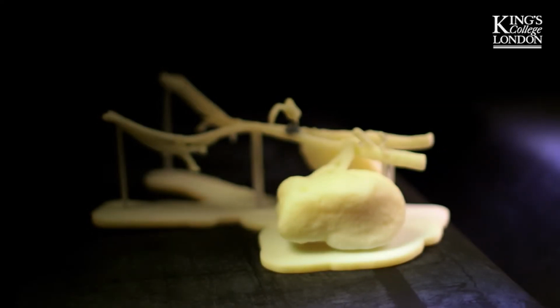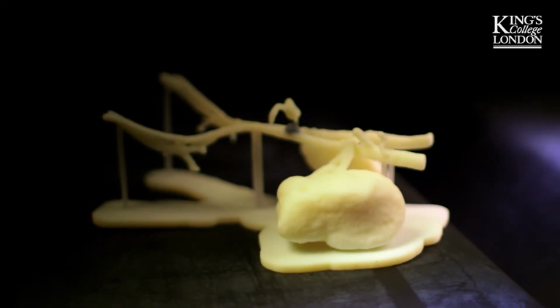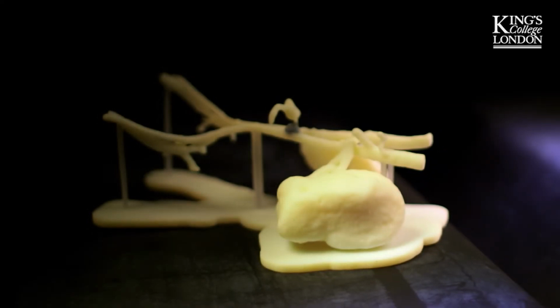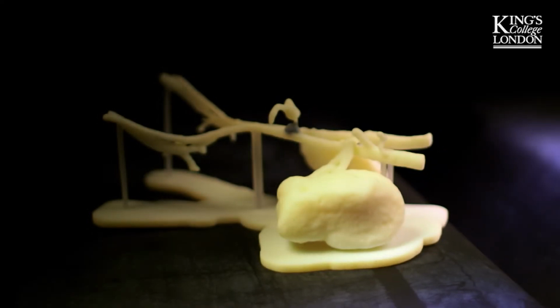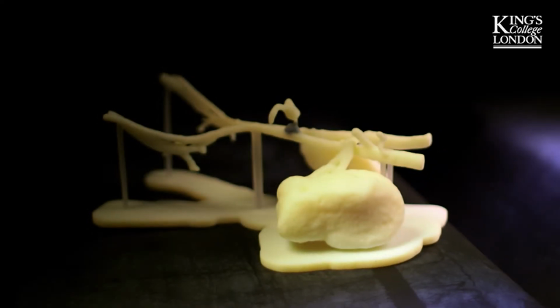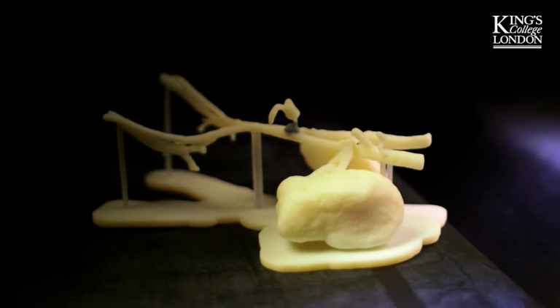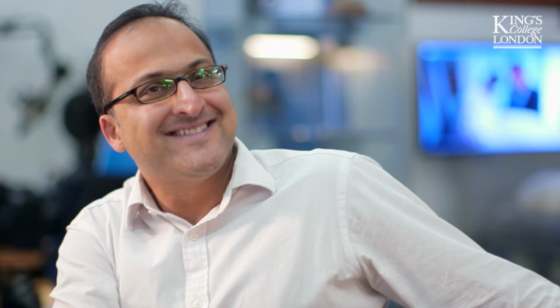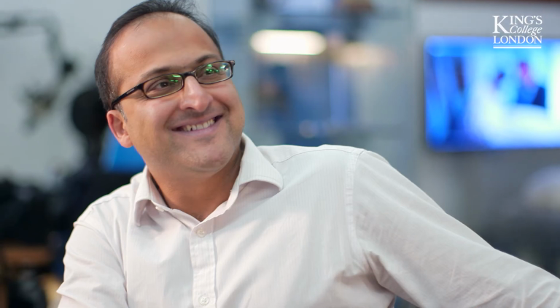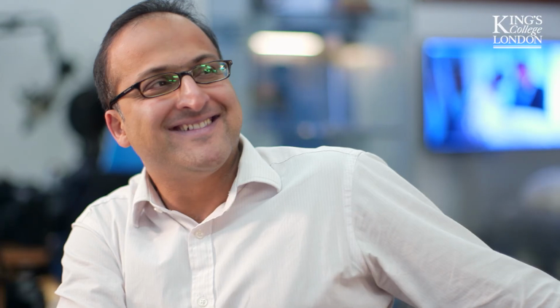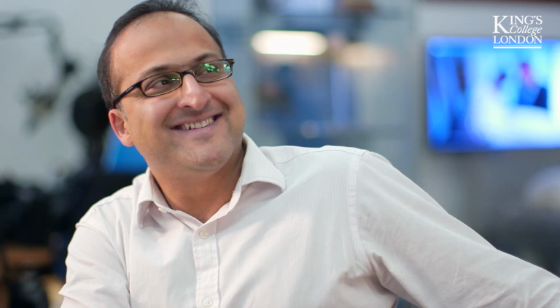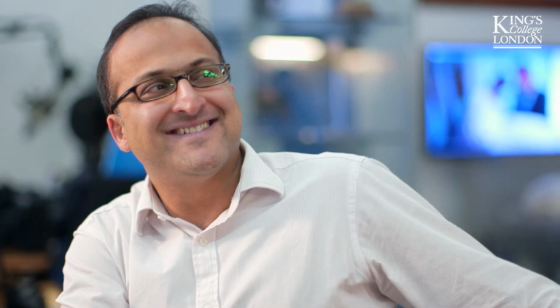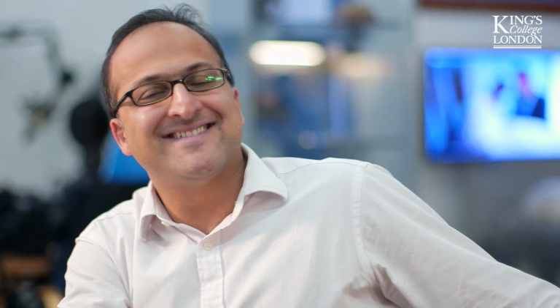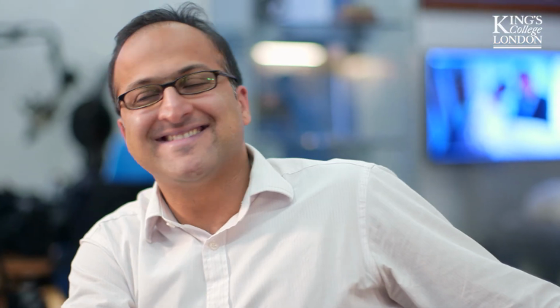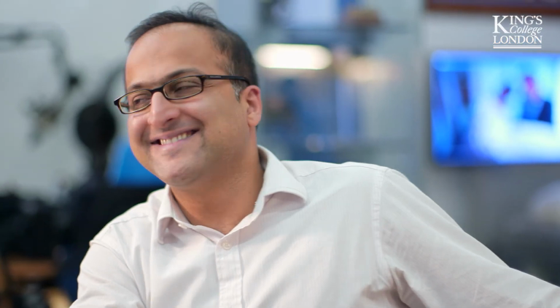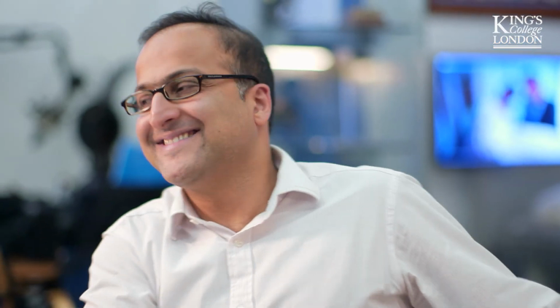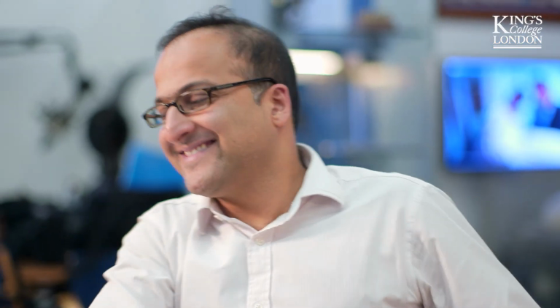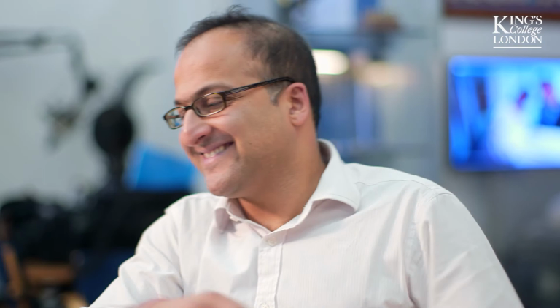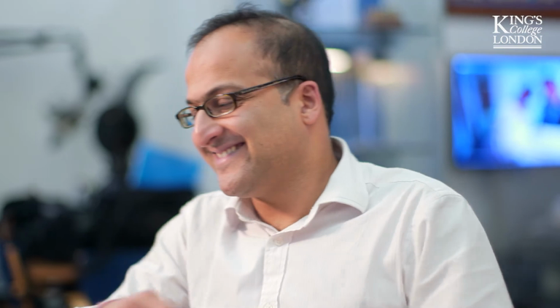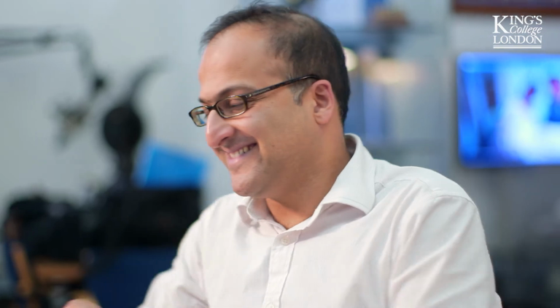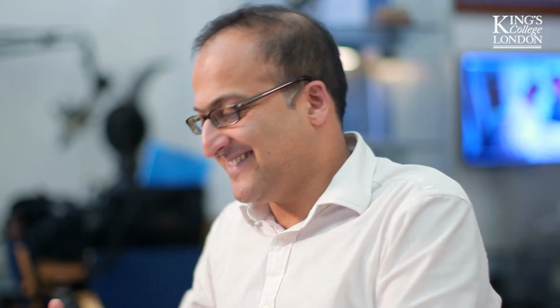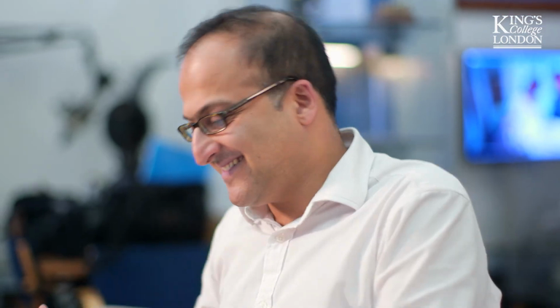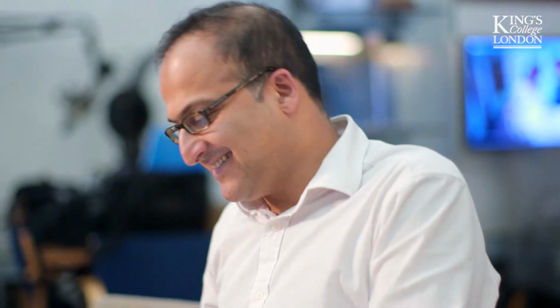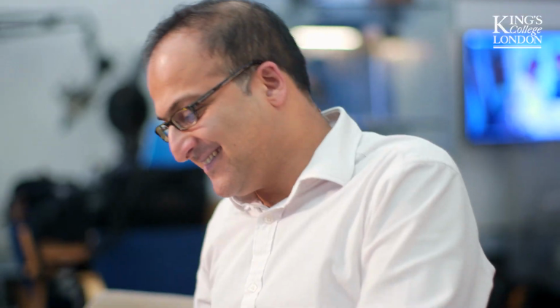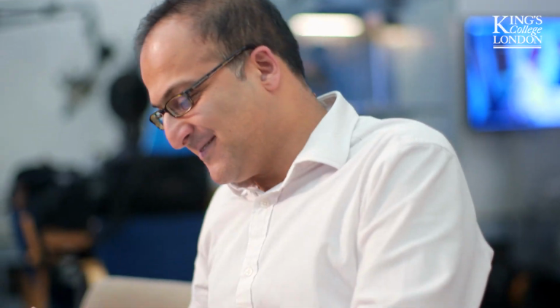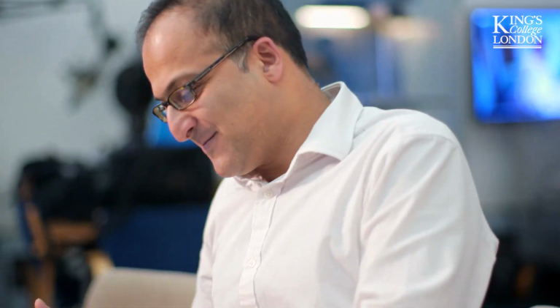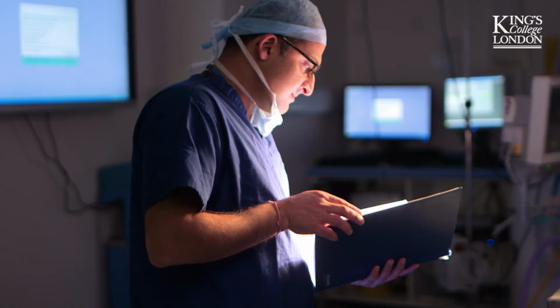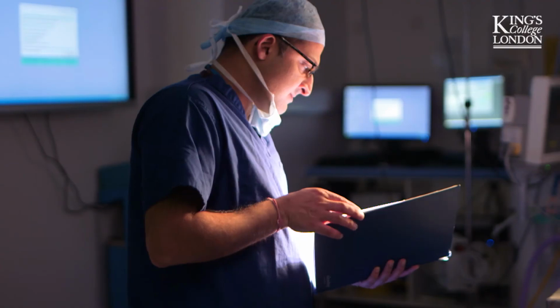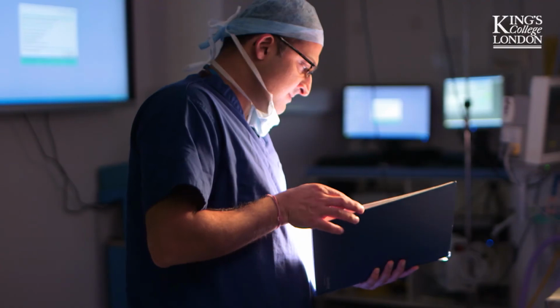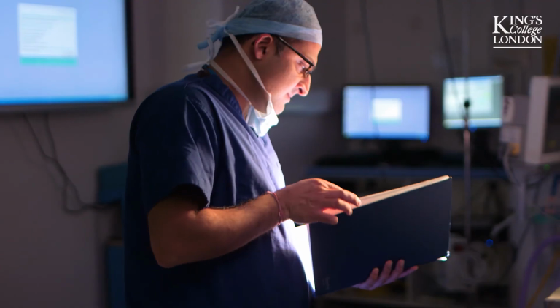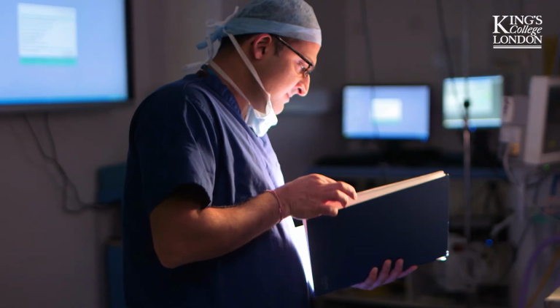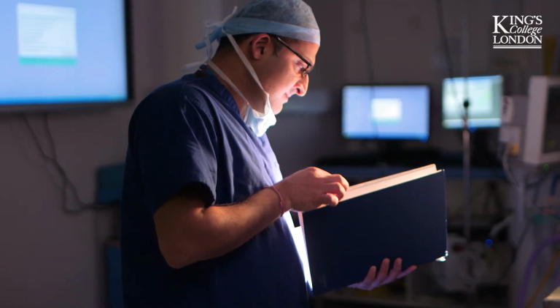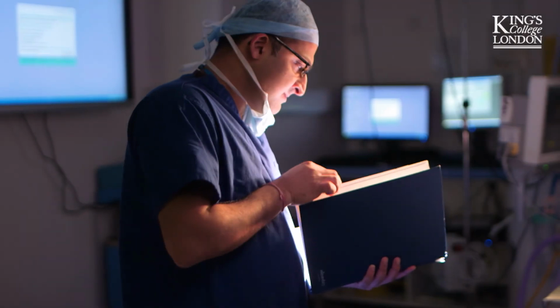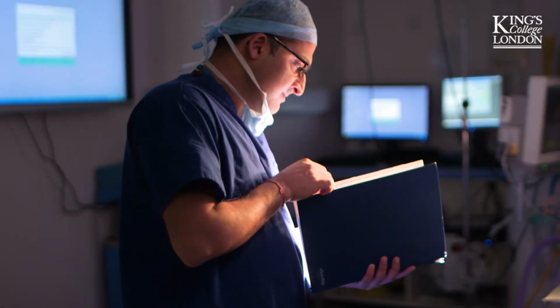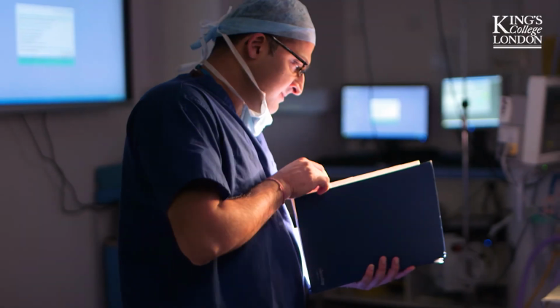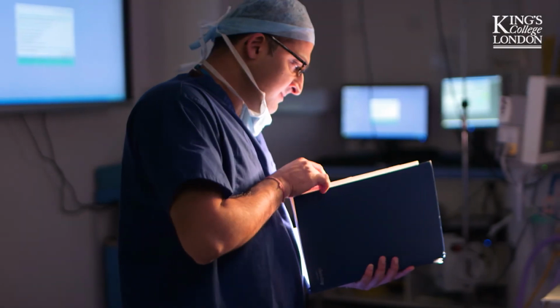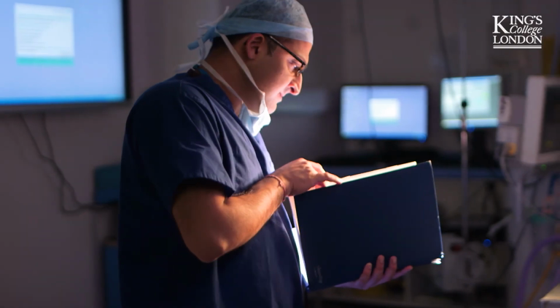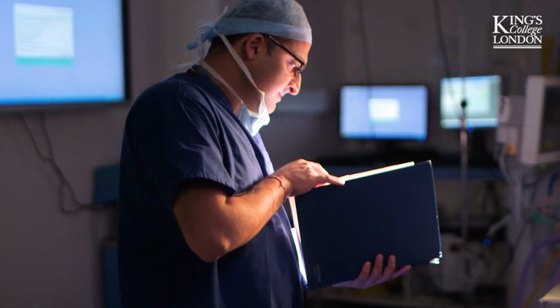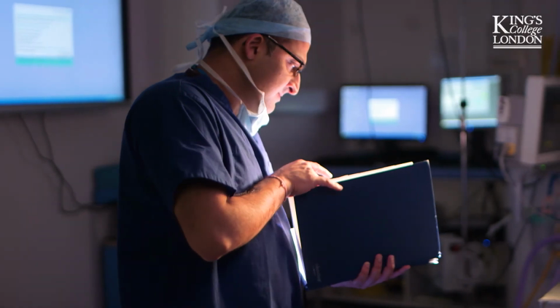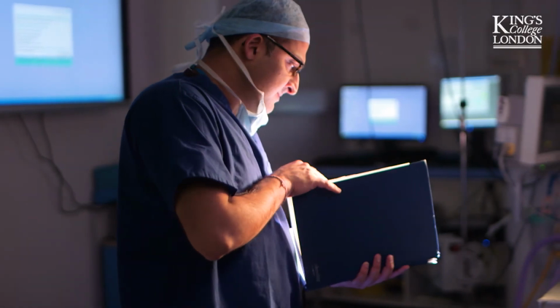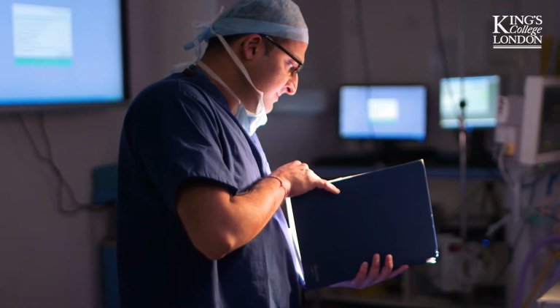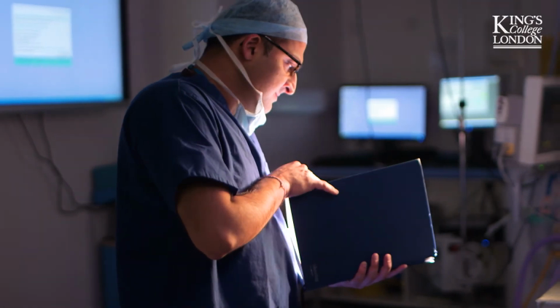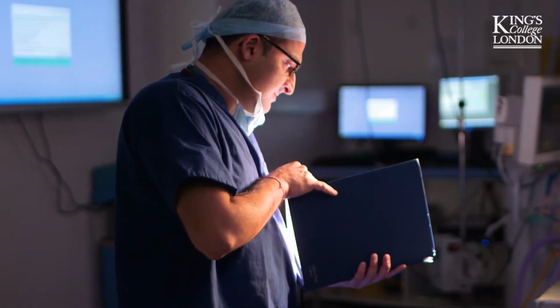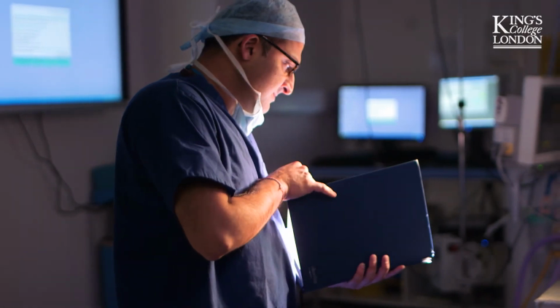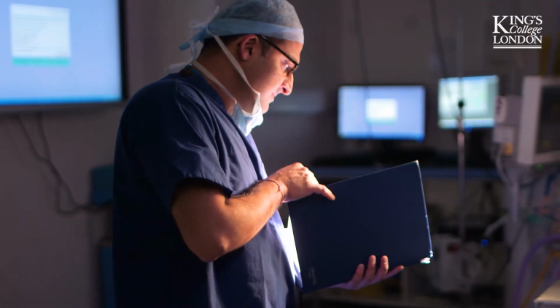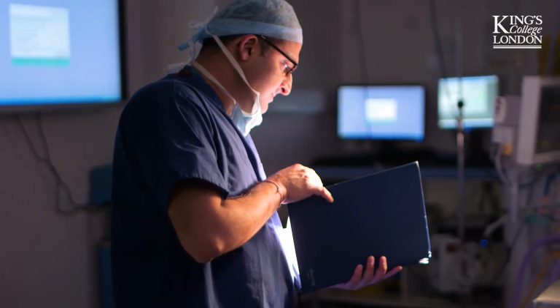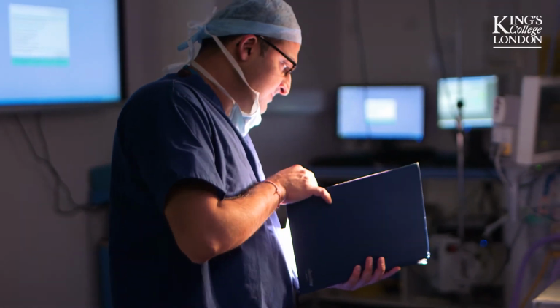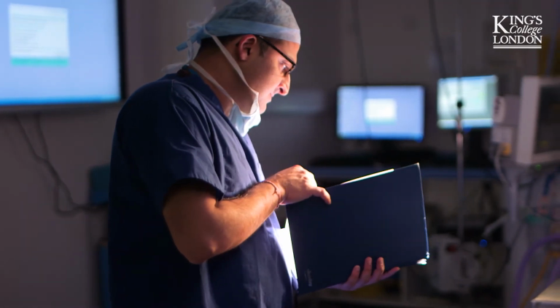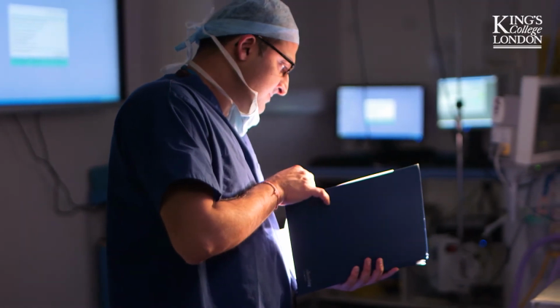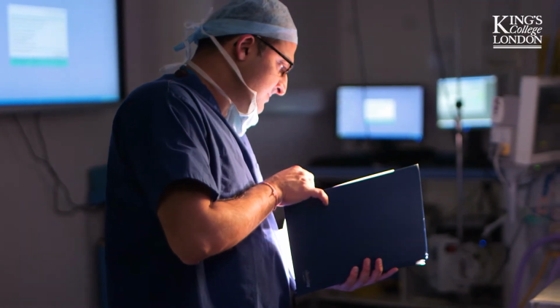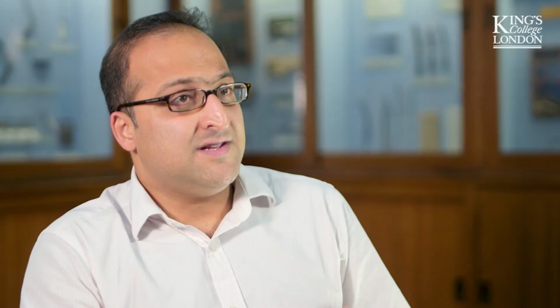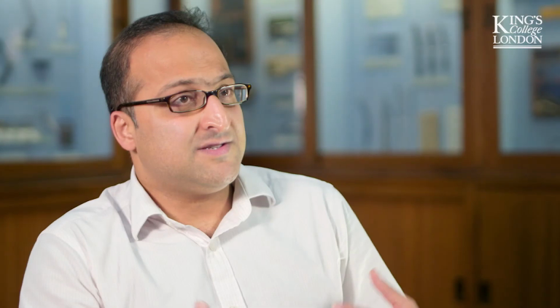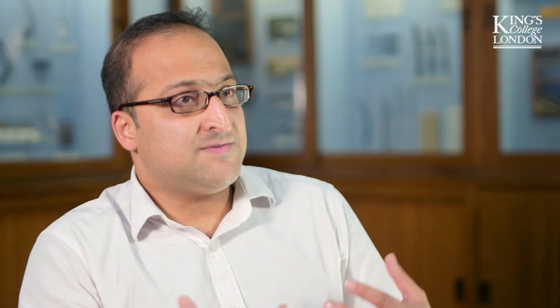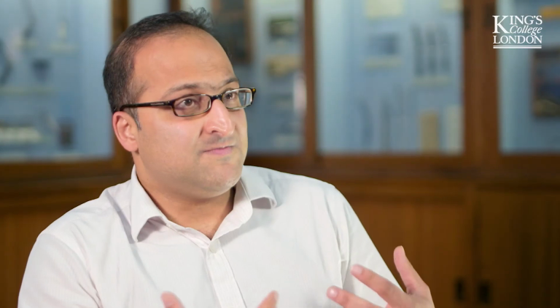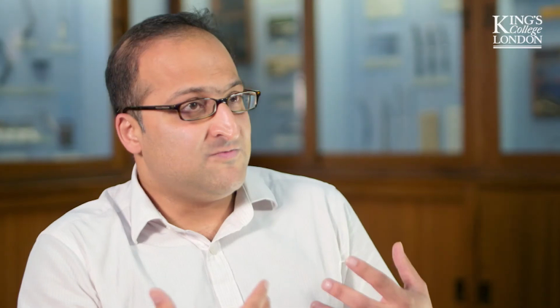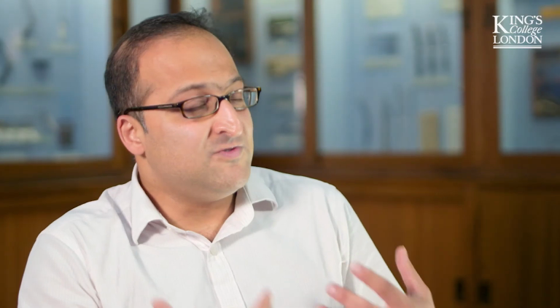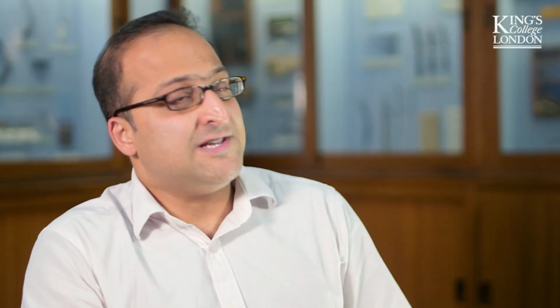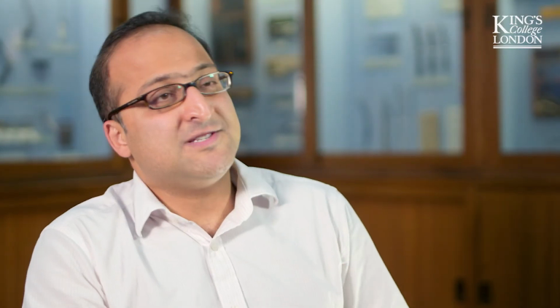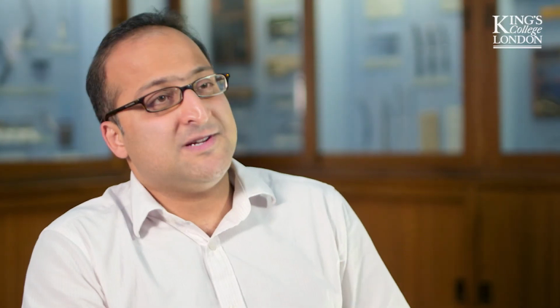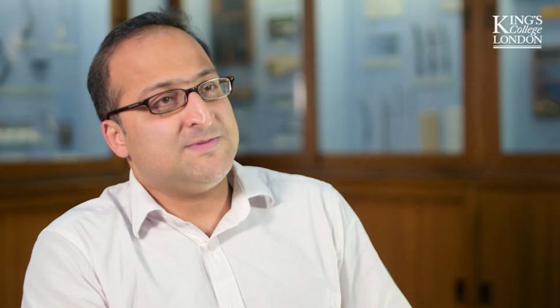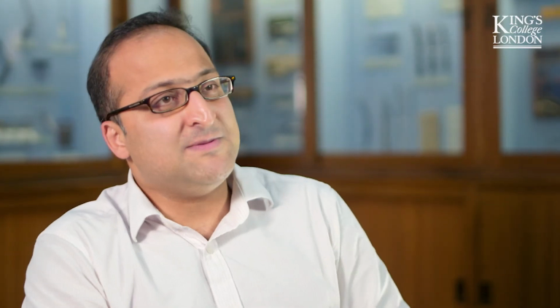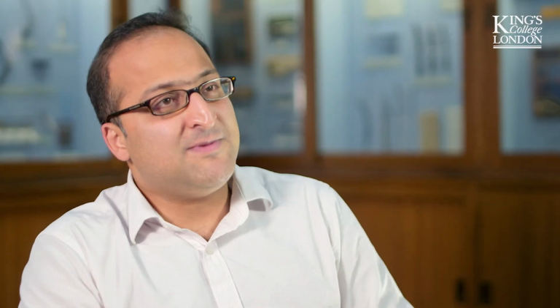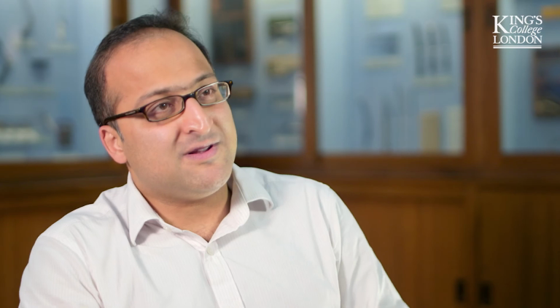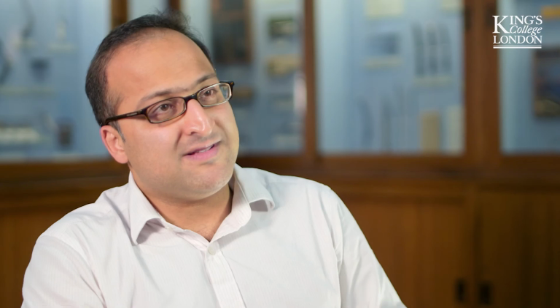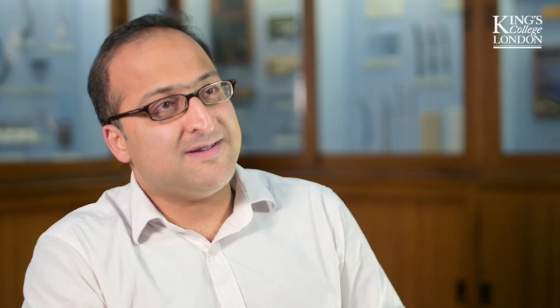Innovations in medicine and surgery are really pushing the boundaries of science. And as a researcher, it's really exciting to be a part of that.